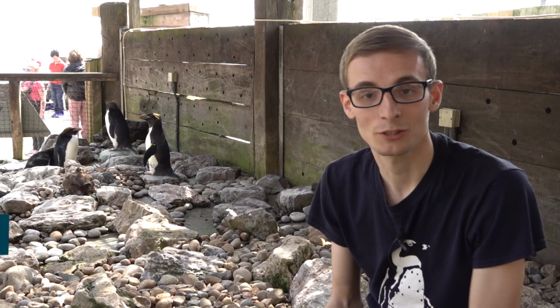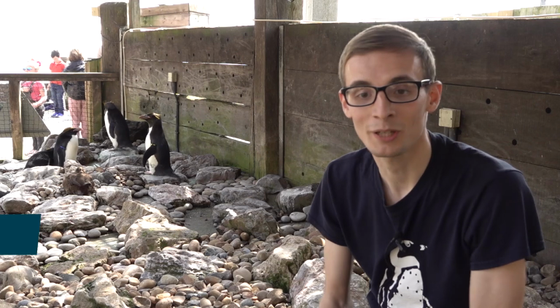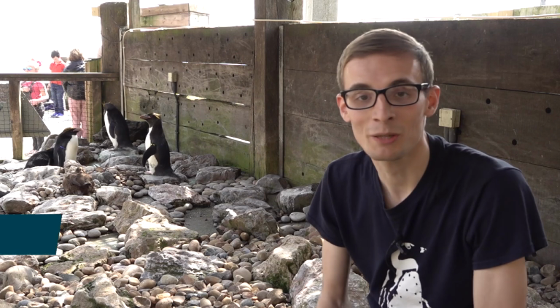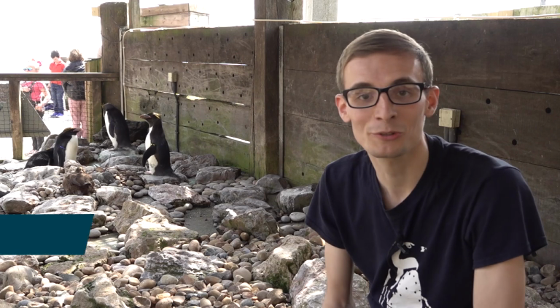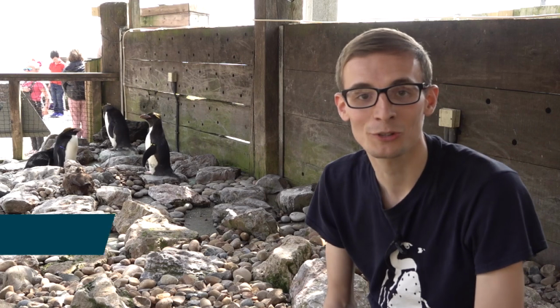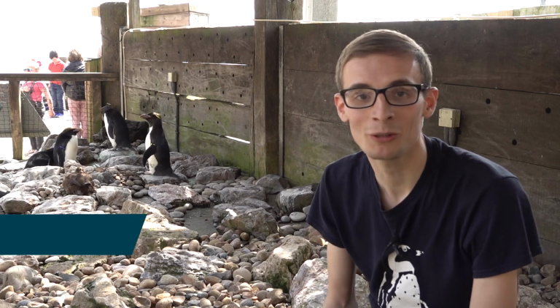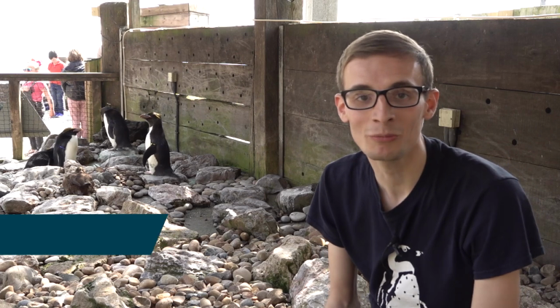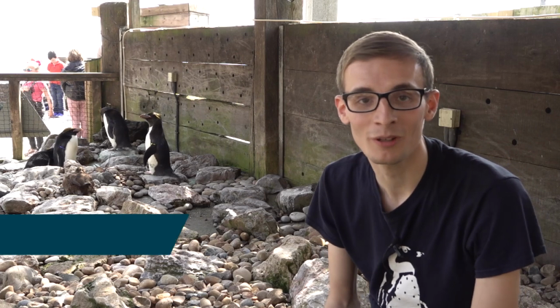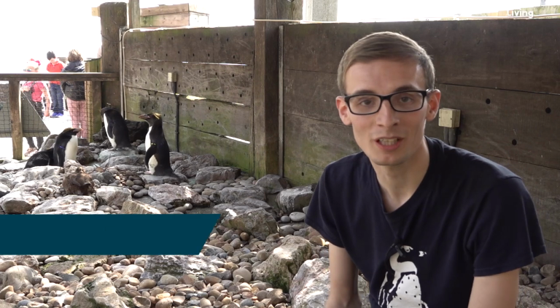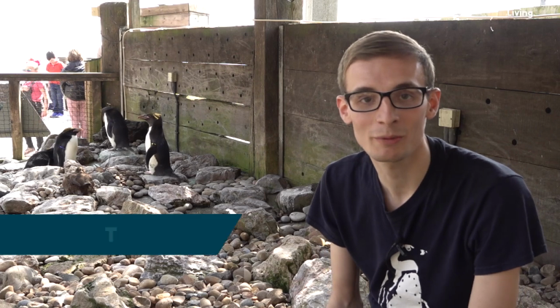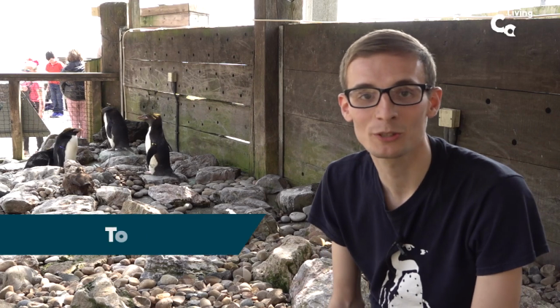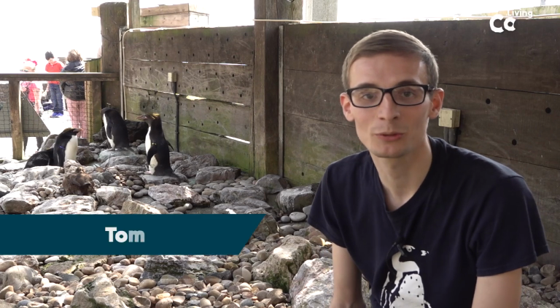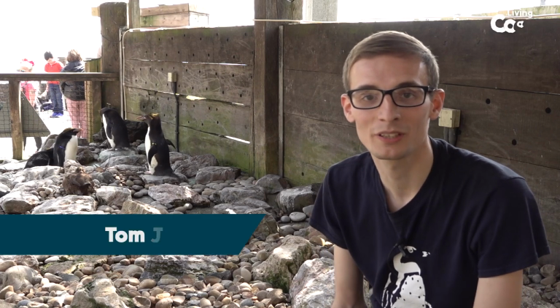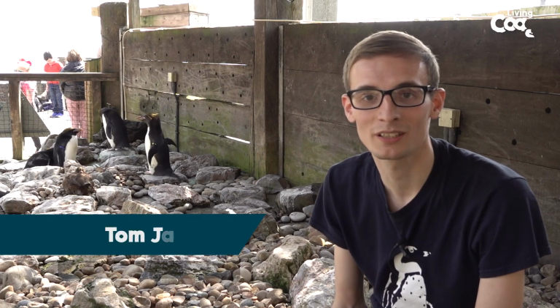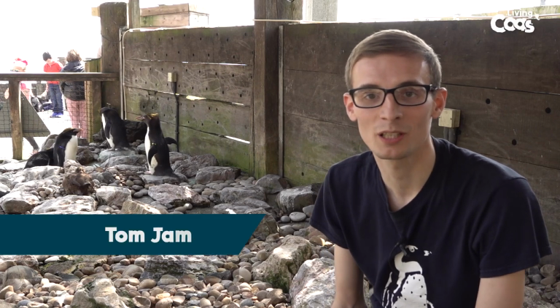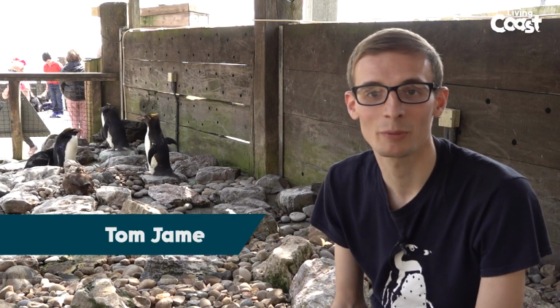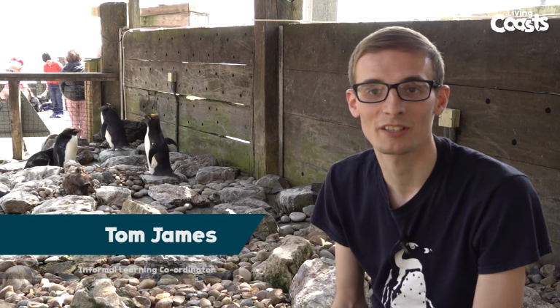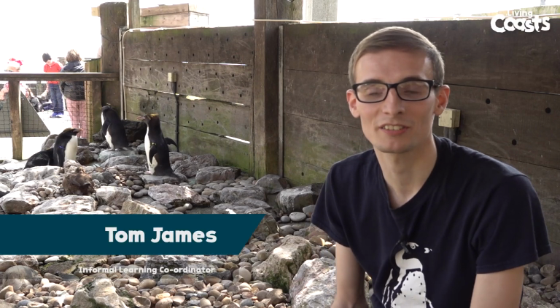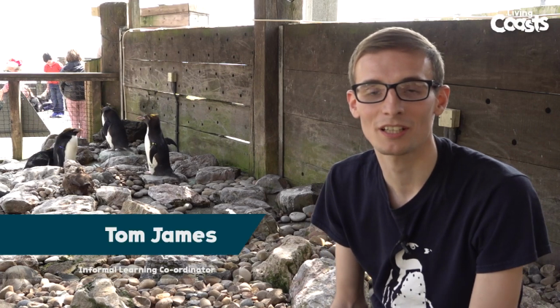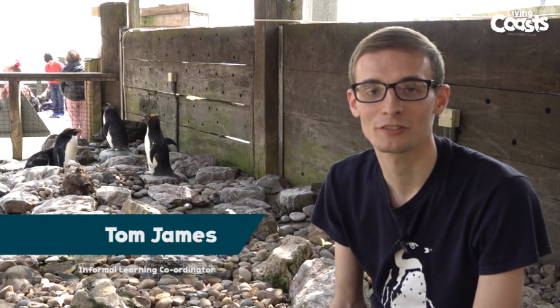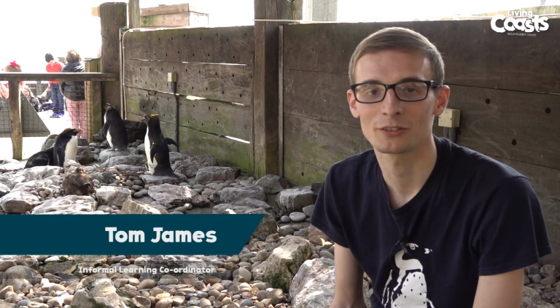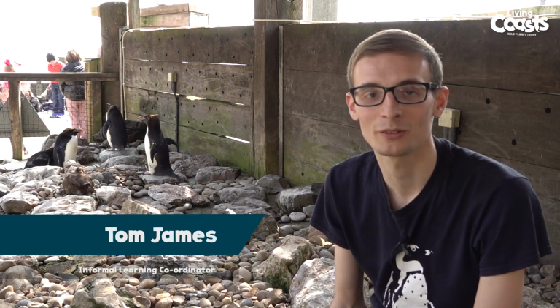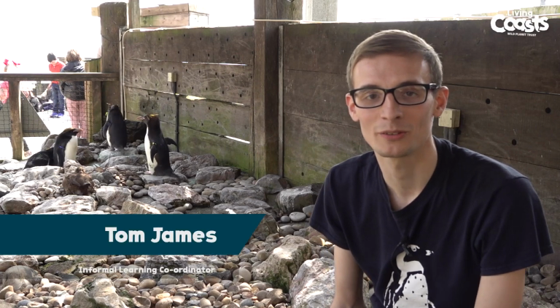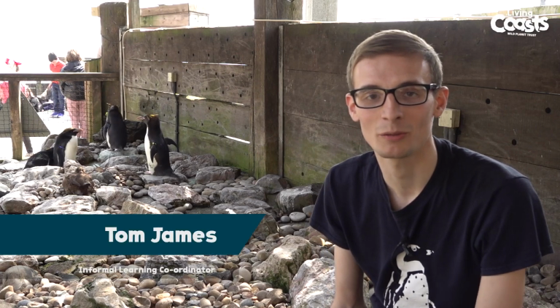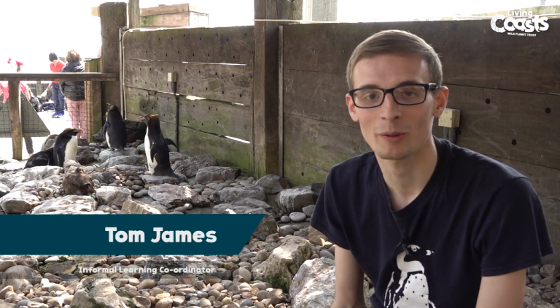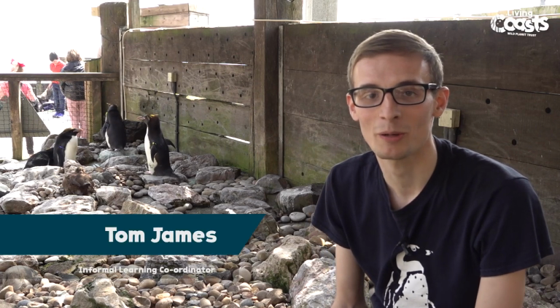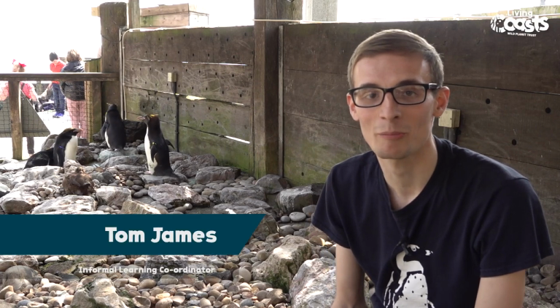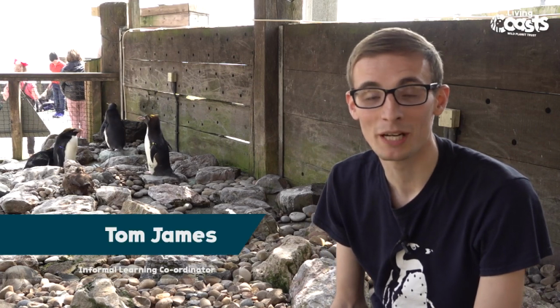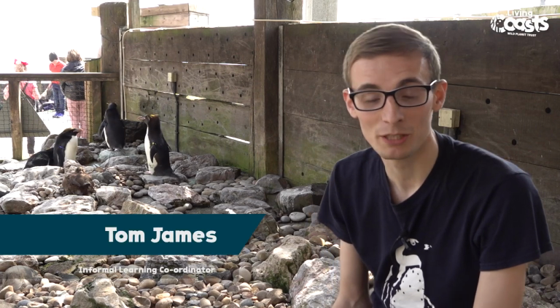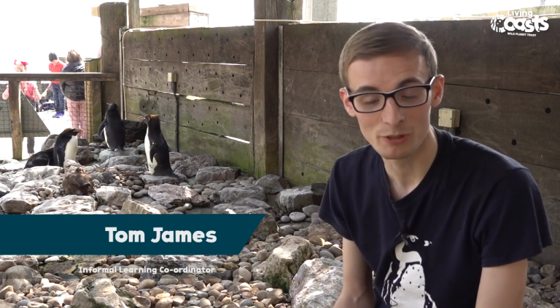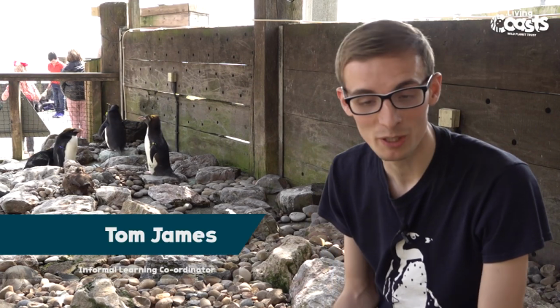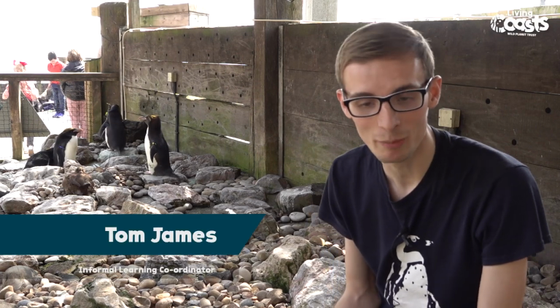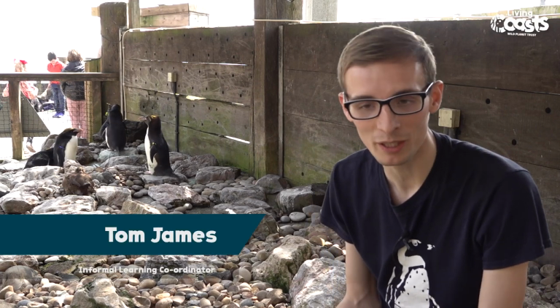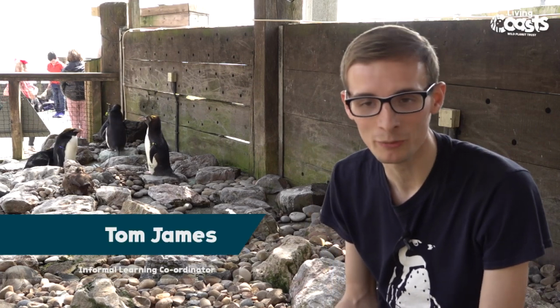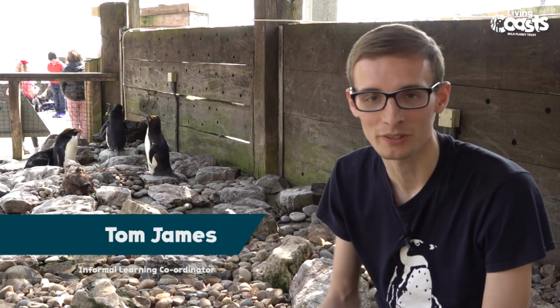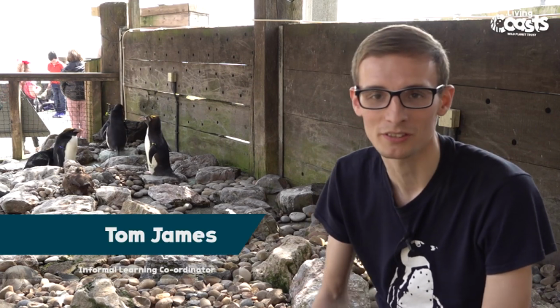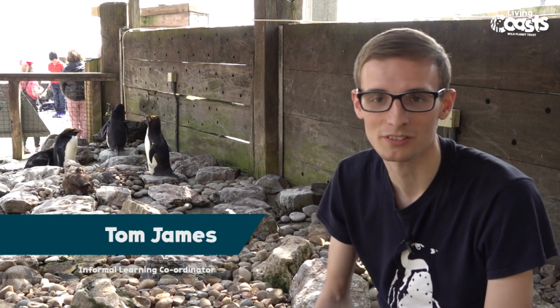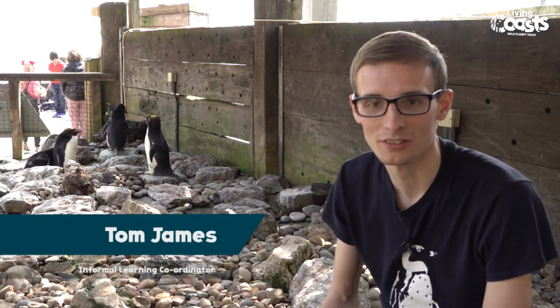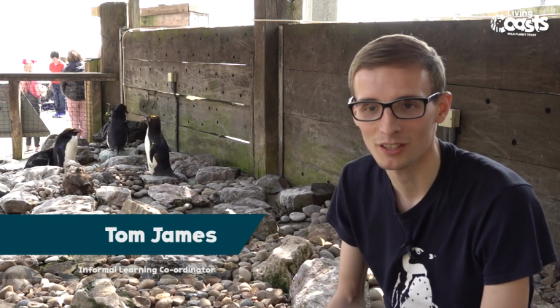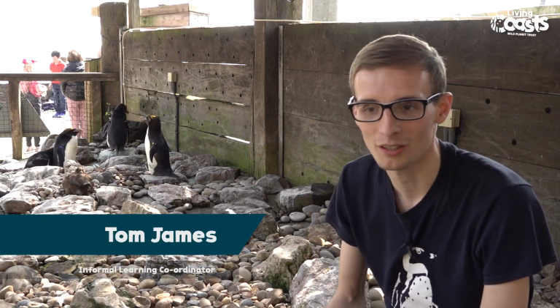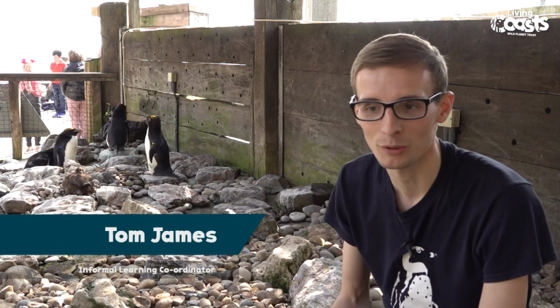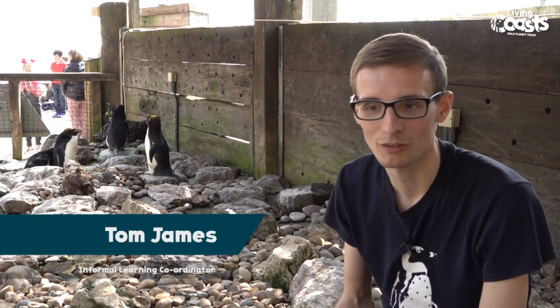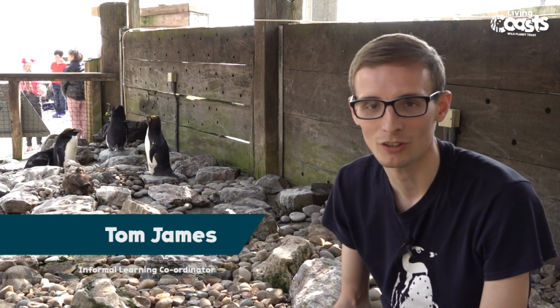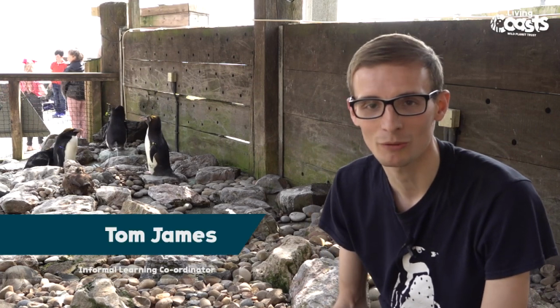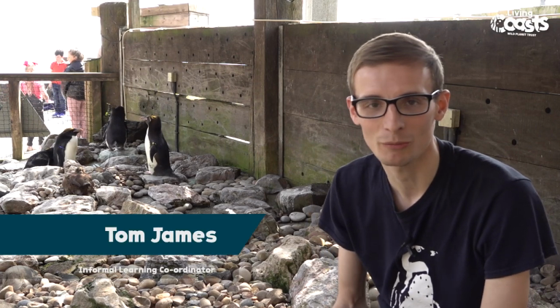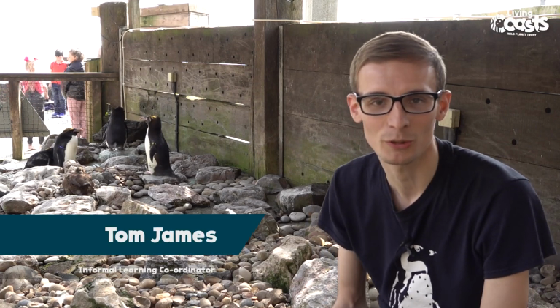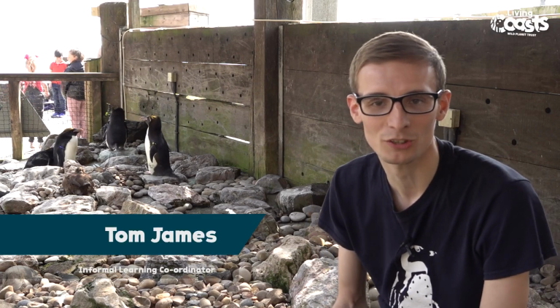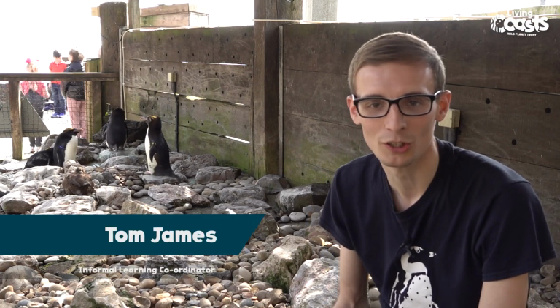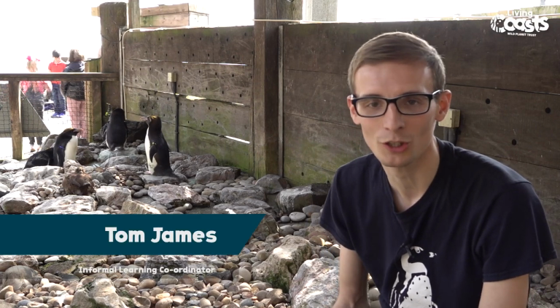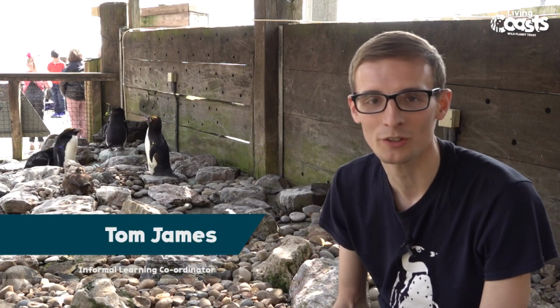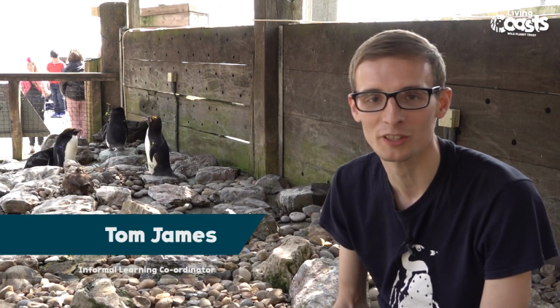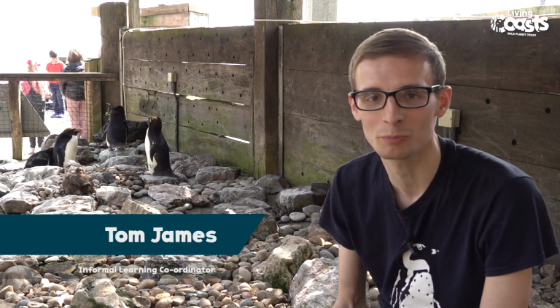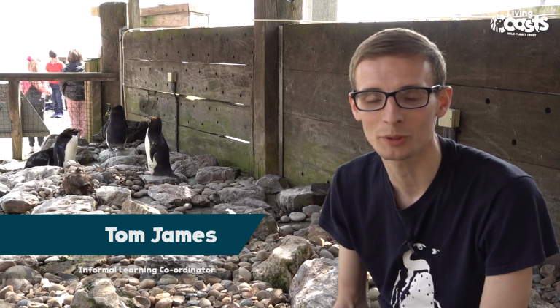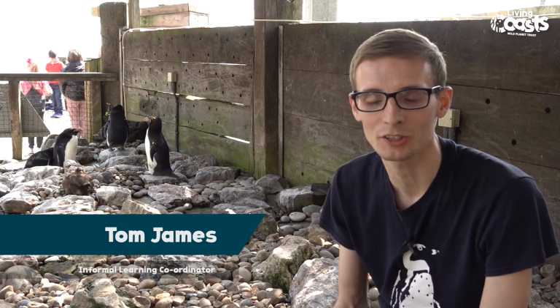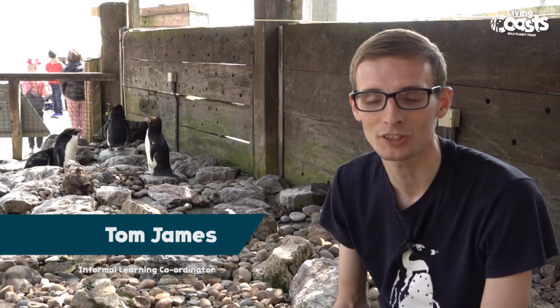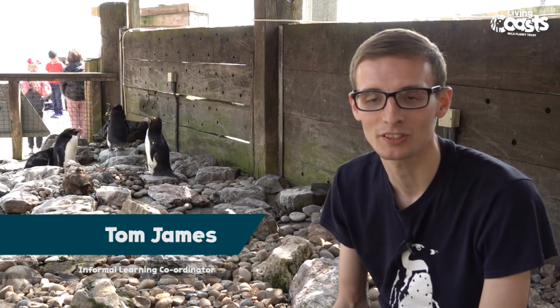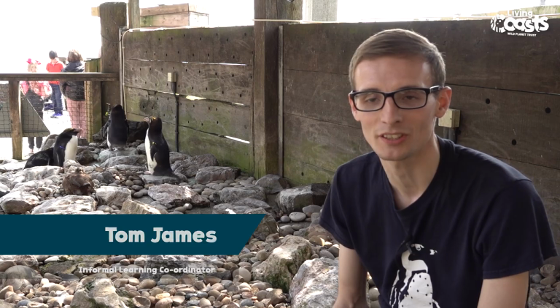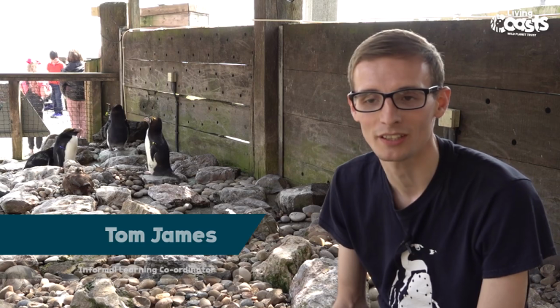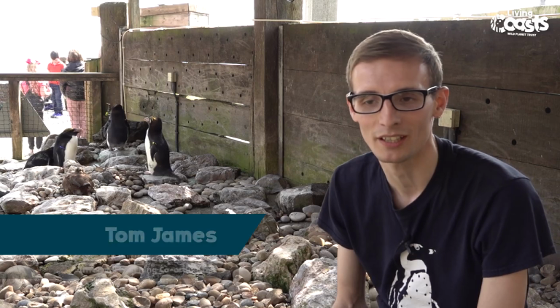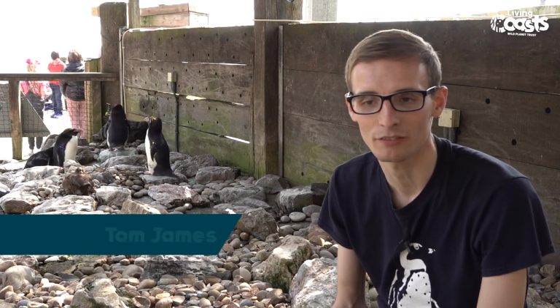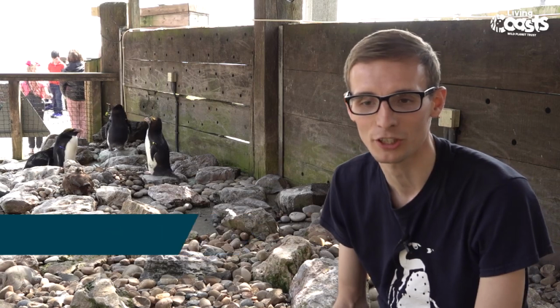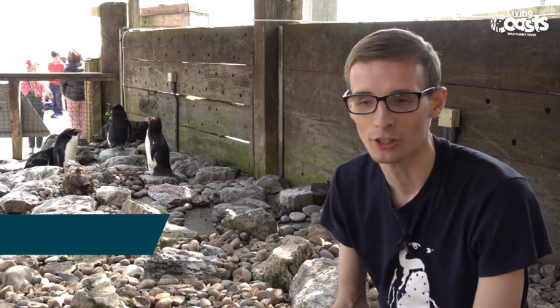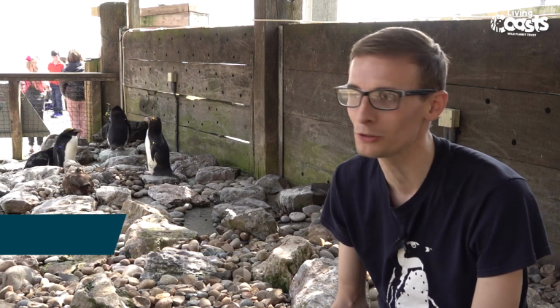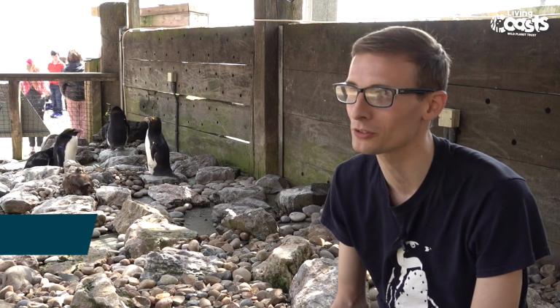My name is Tom, and I'm going to be talking a little bit this afternoon about macaroni penguins, one of our most iconic species here at Living Coast.